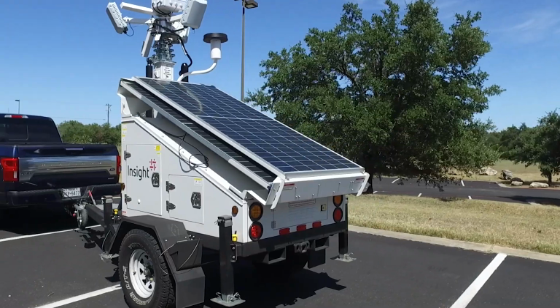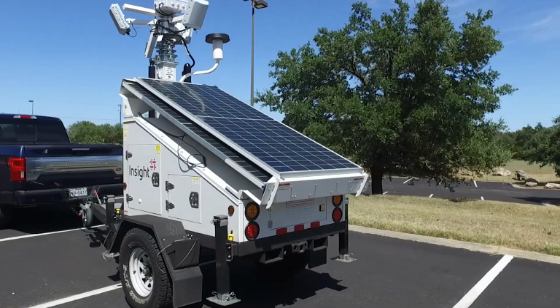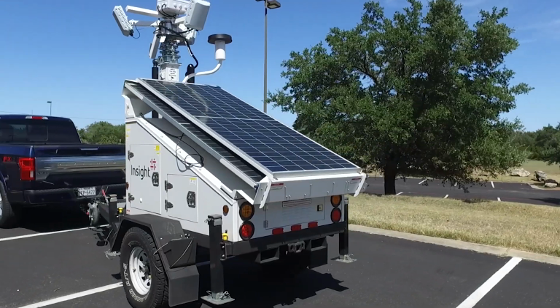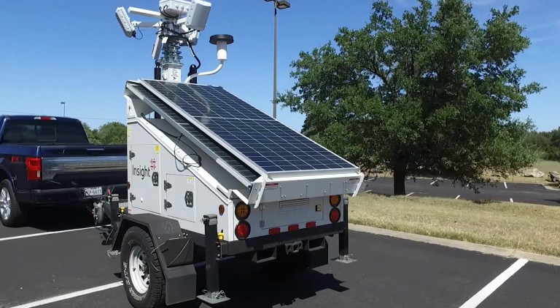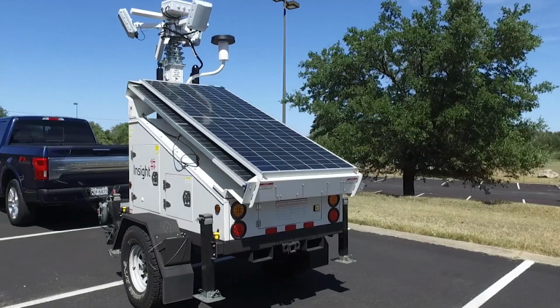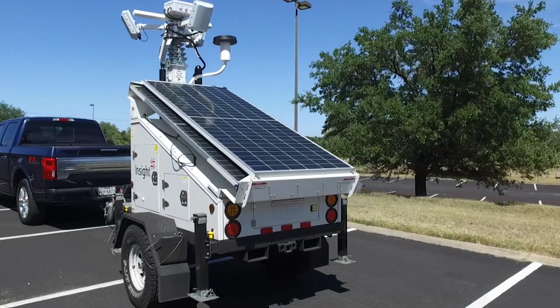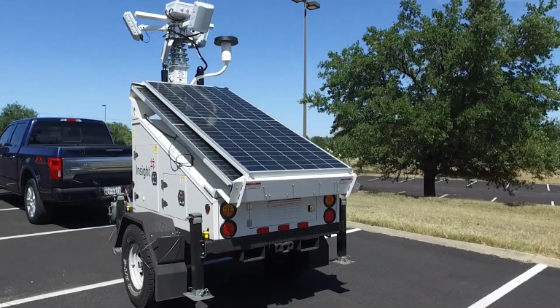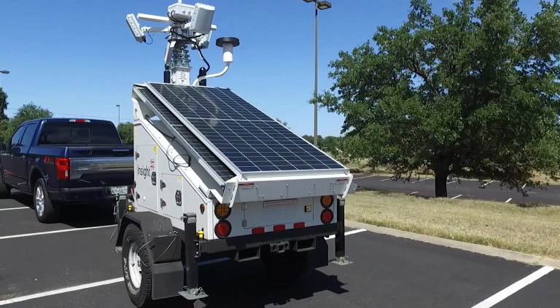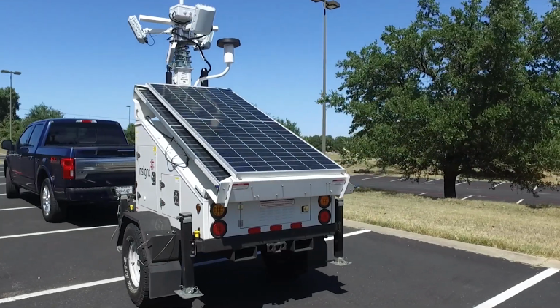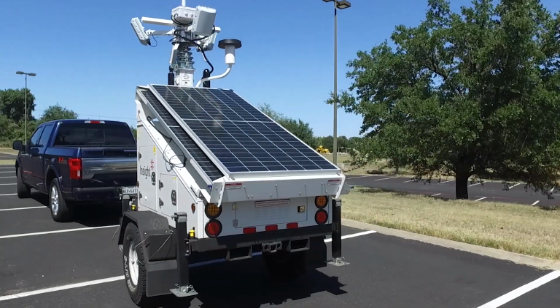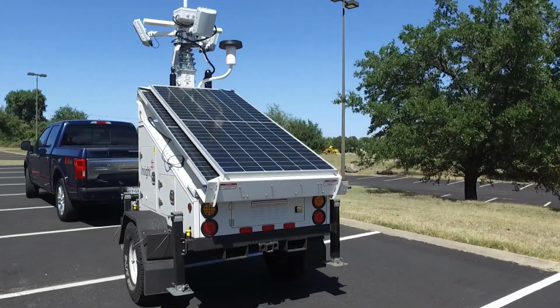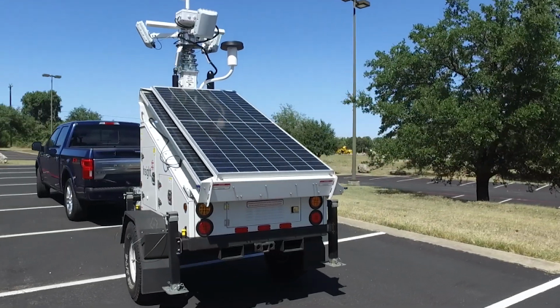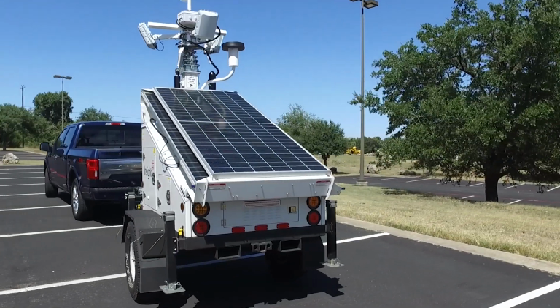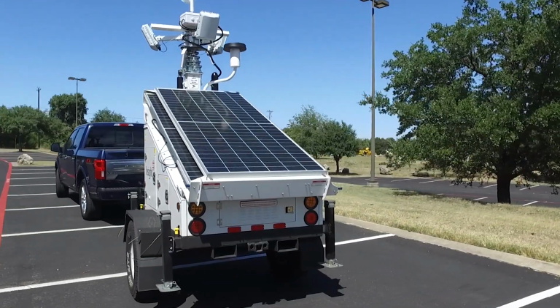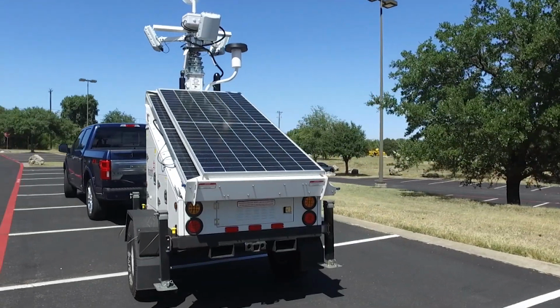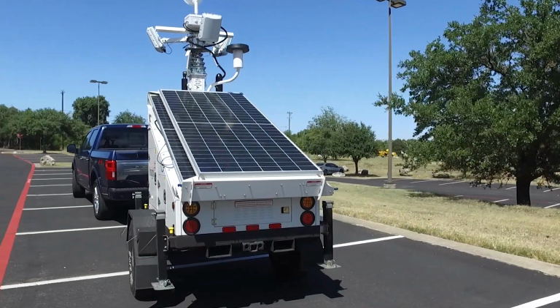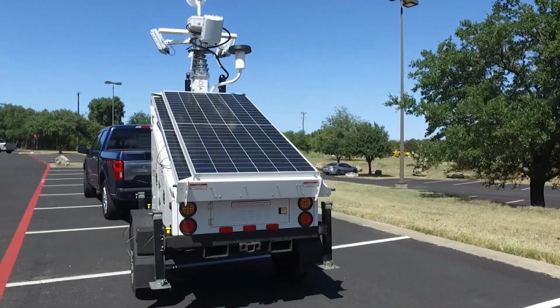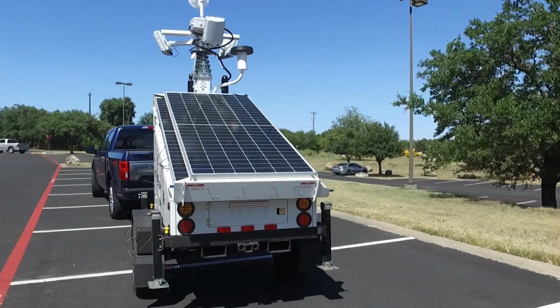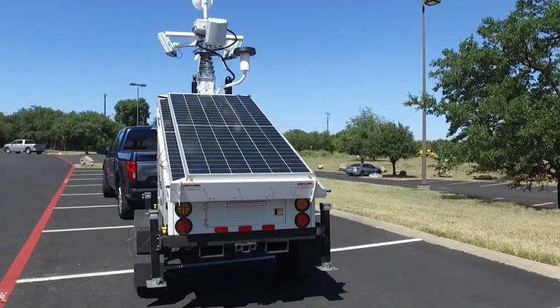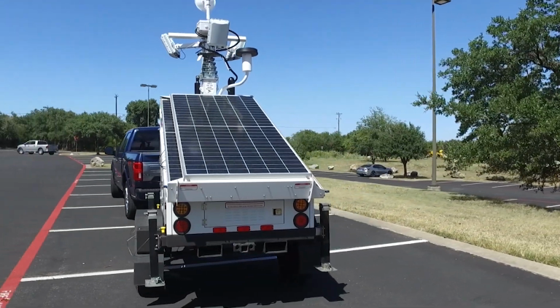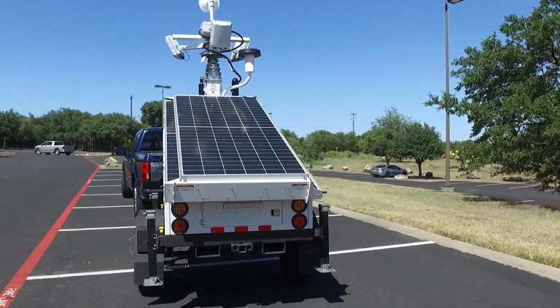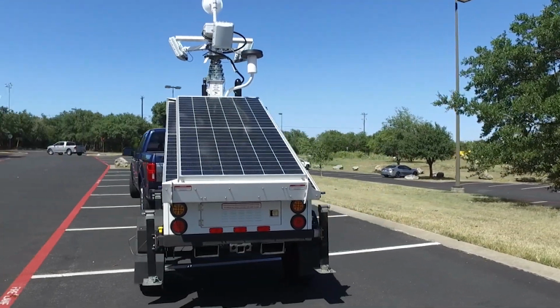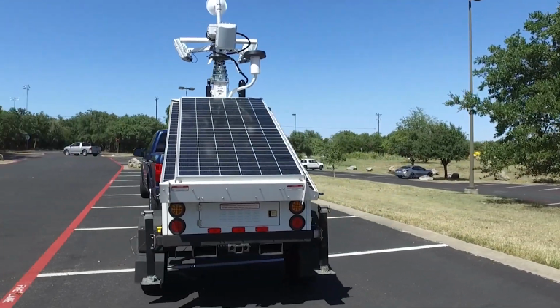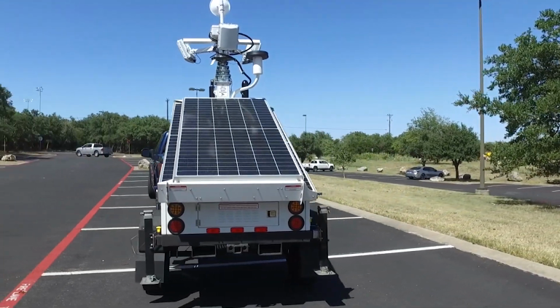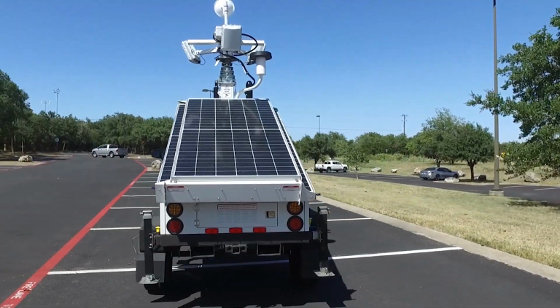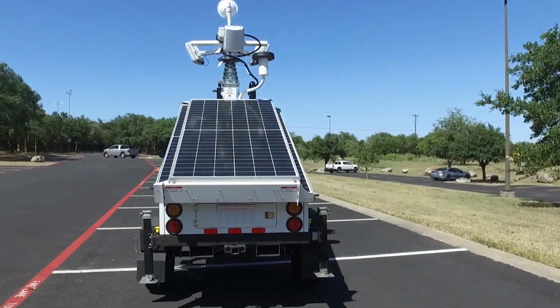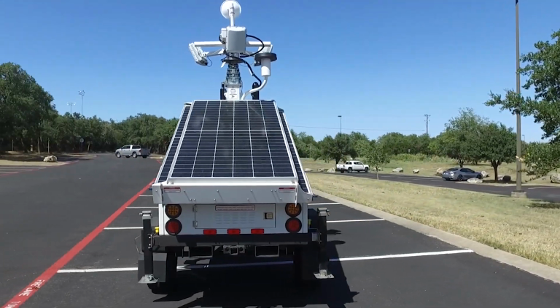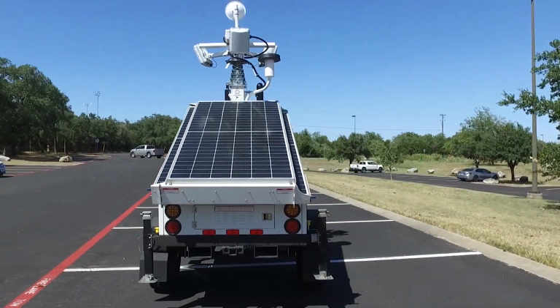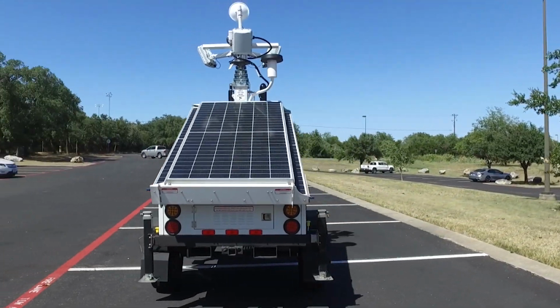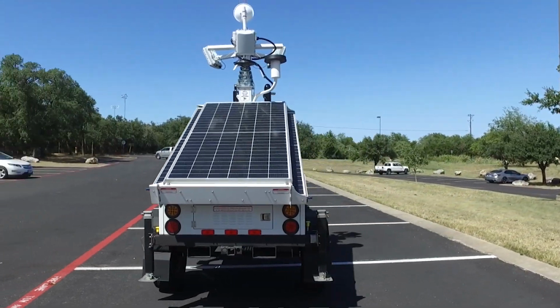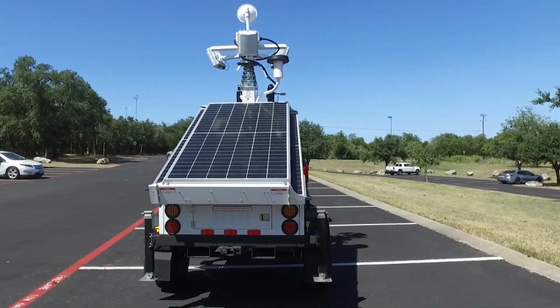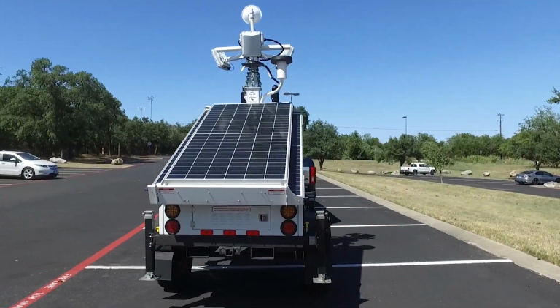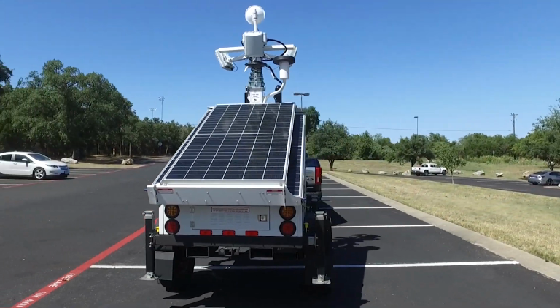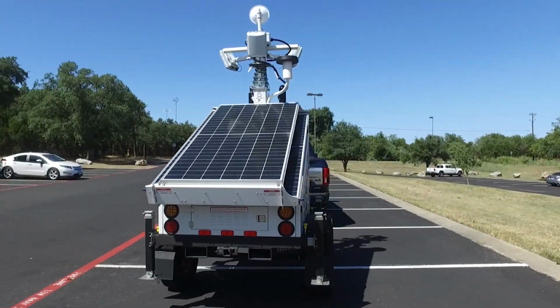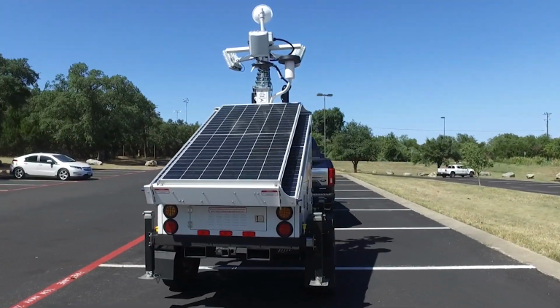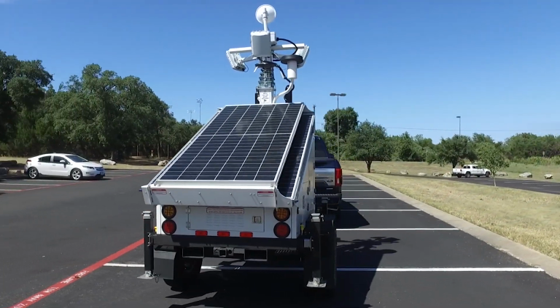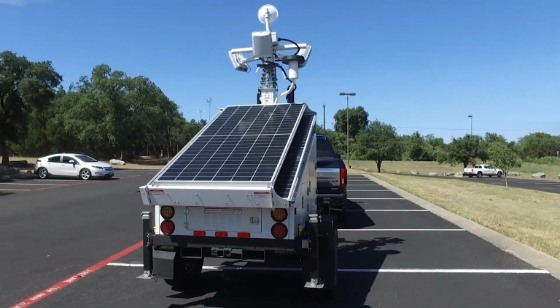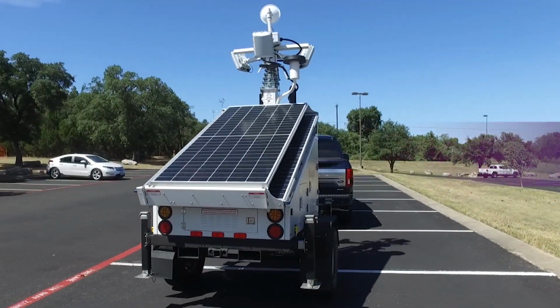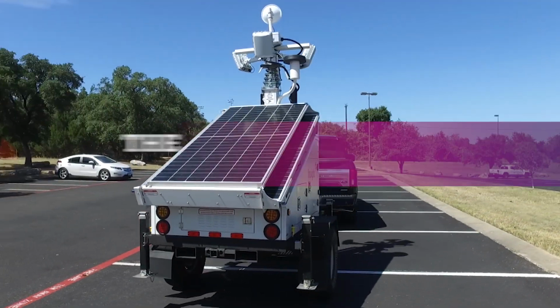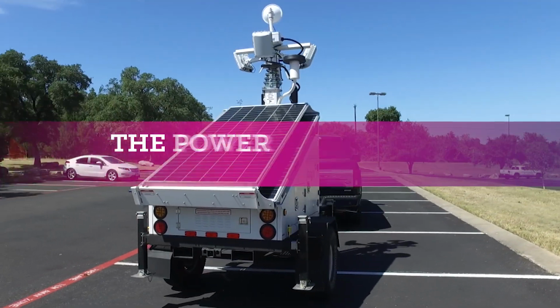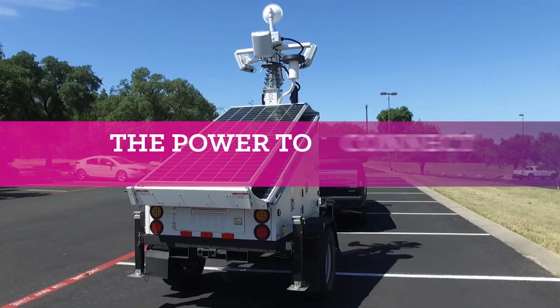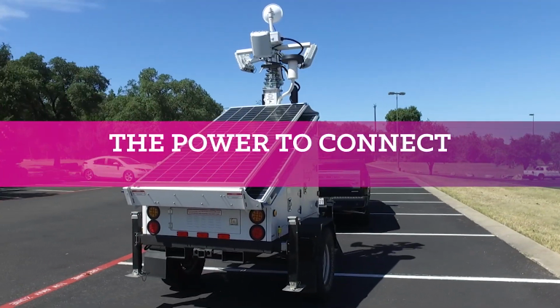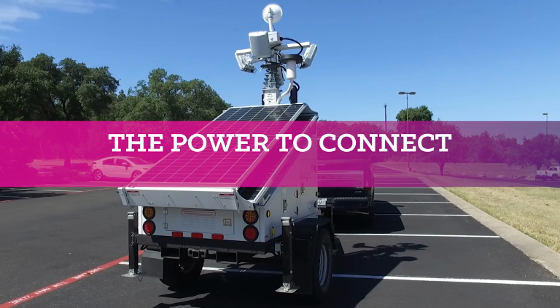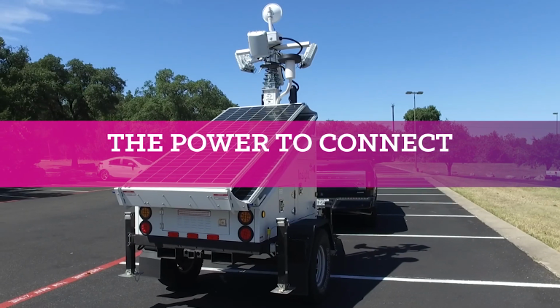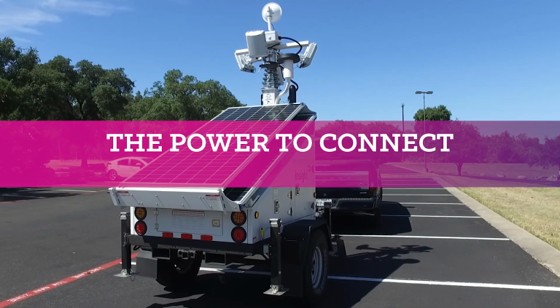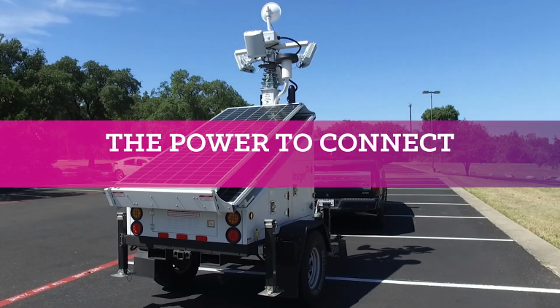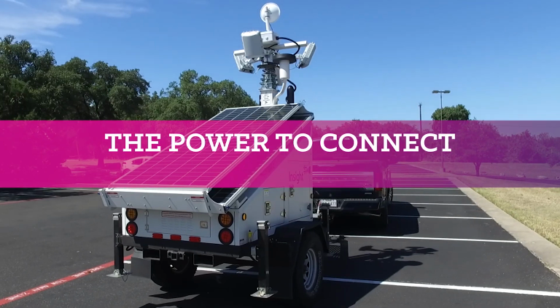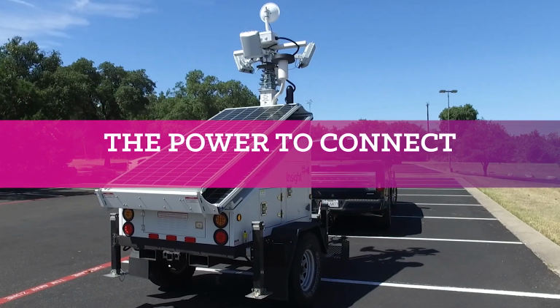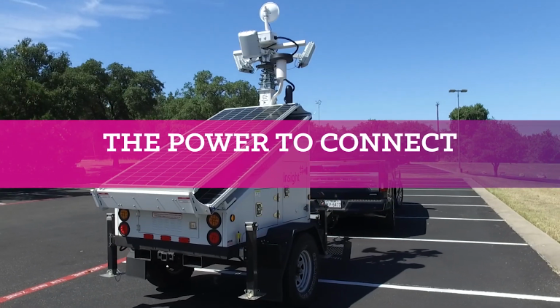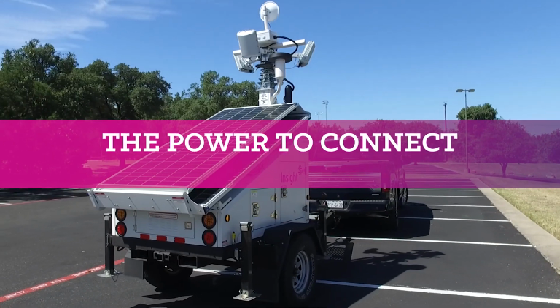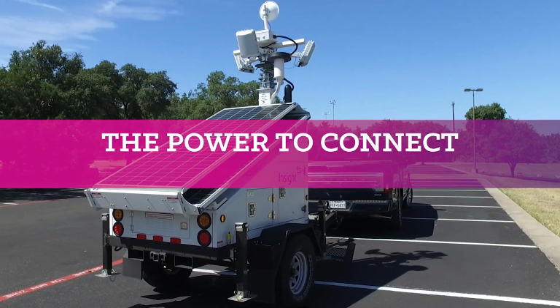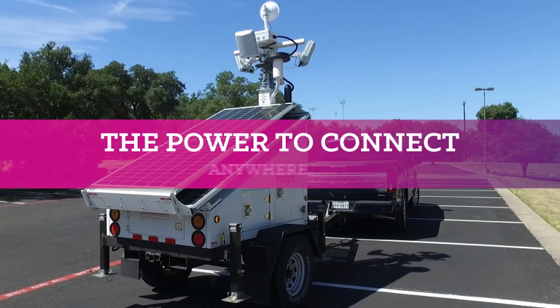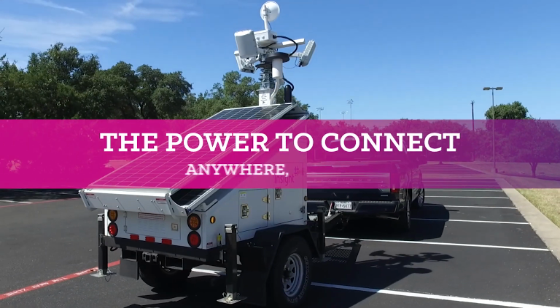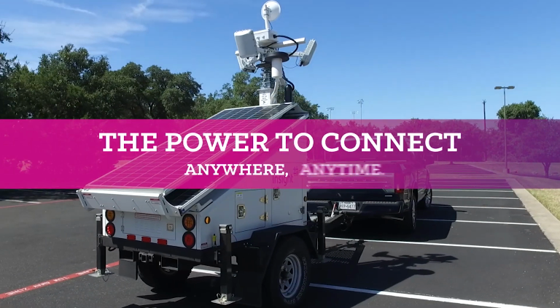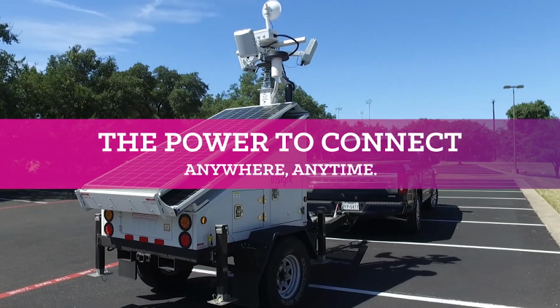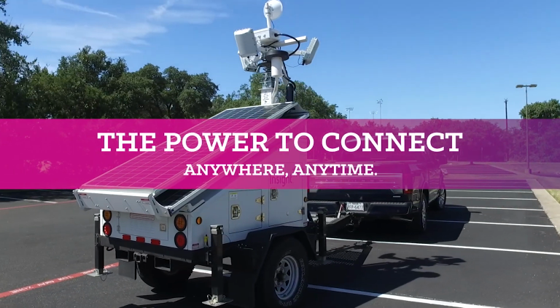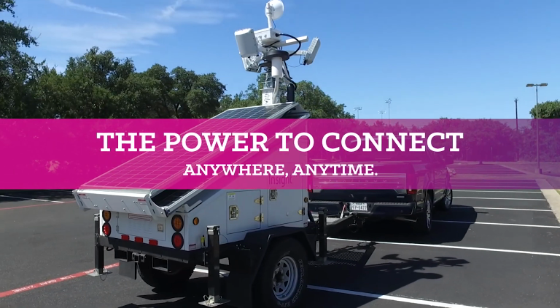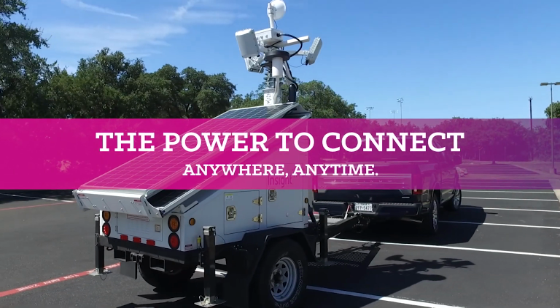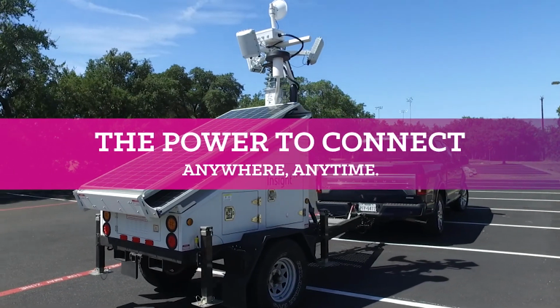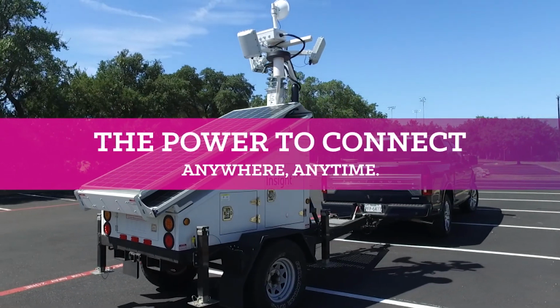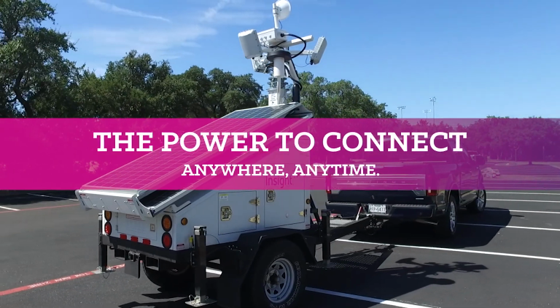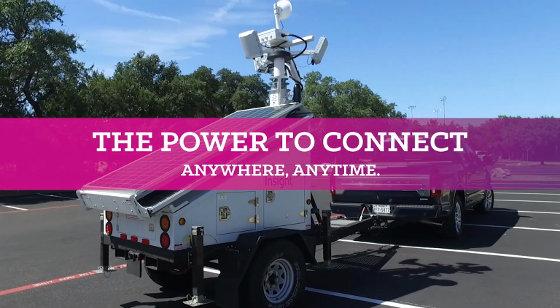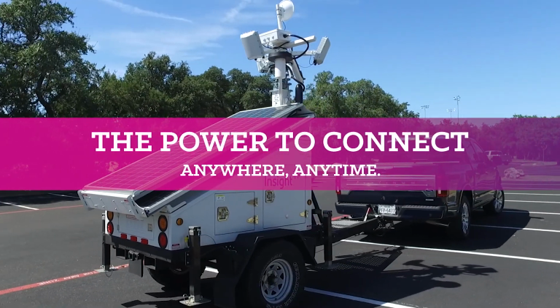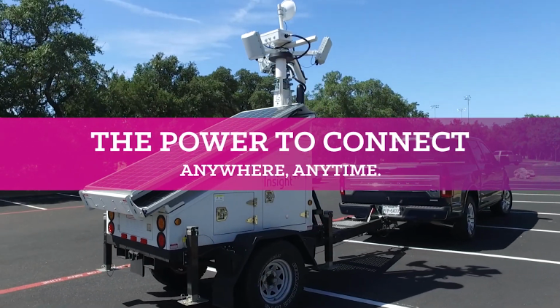Insight Solar Network RDU is the optimal choice, bringing you the power to connect anywhere, anytime.